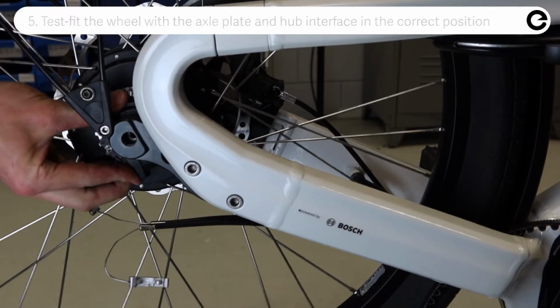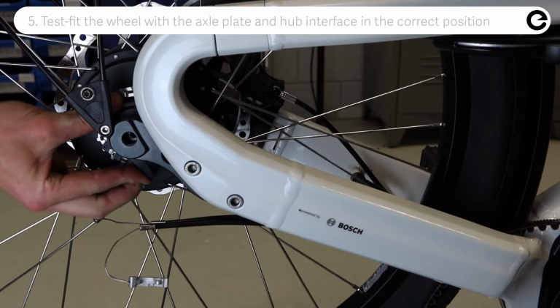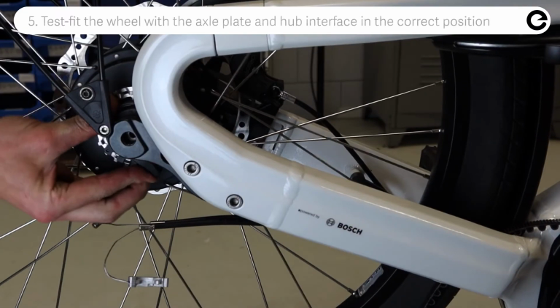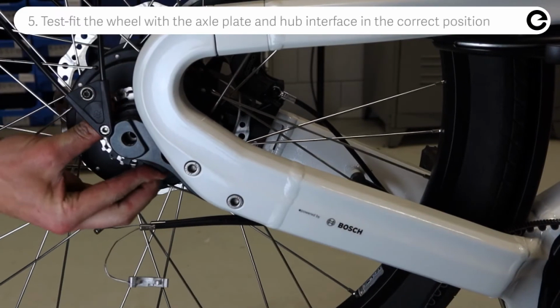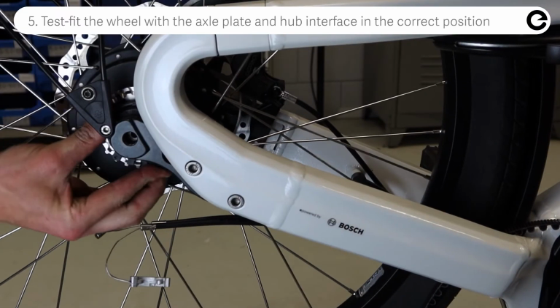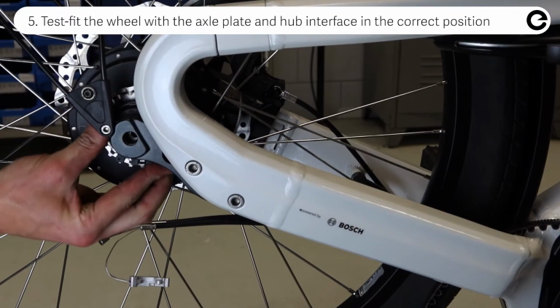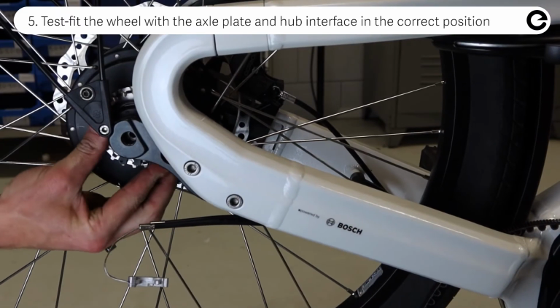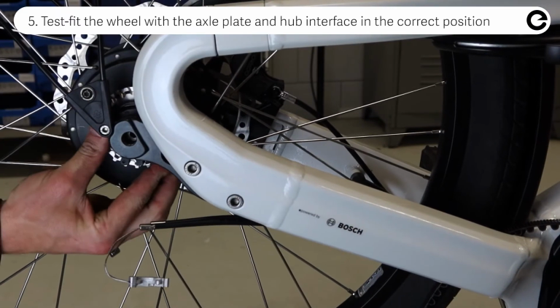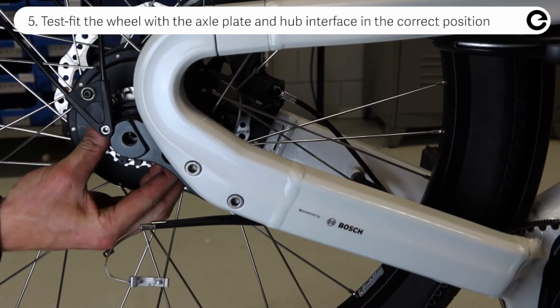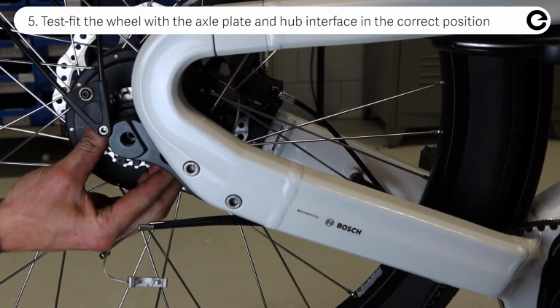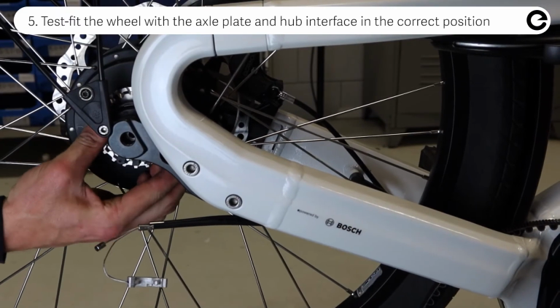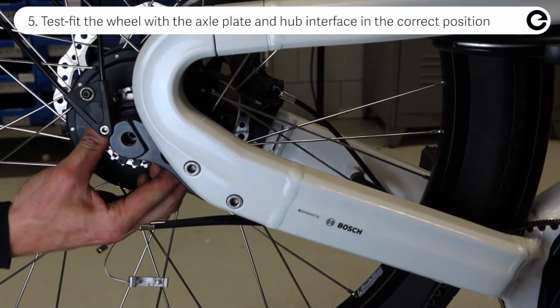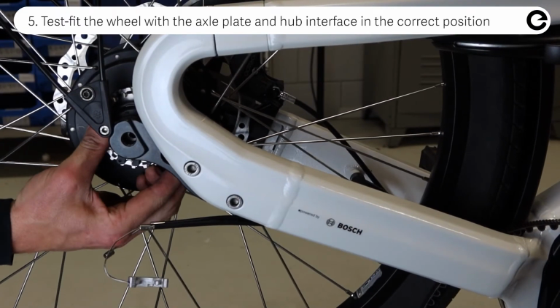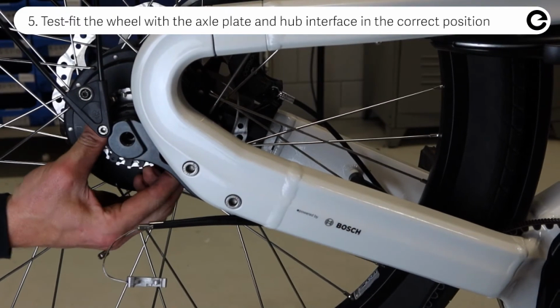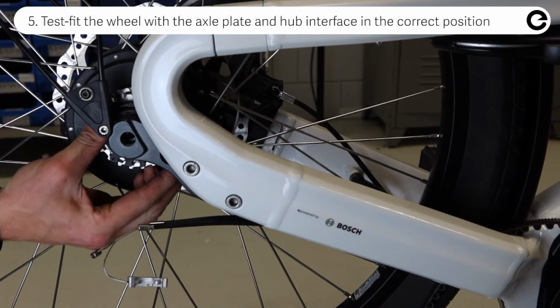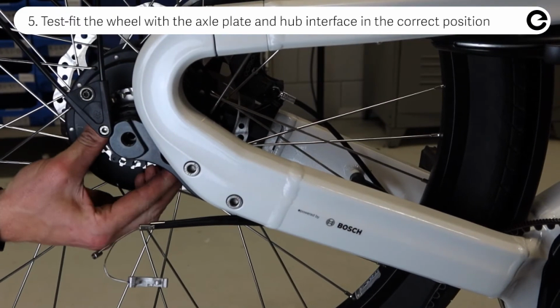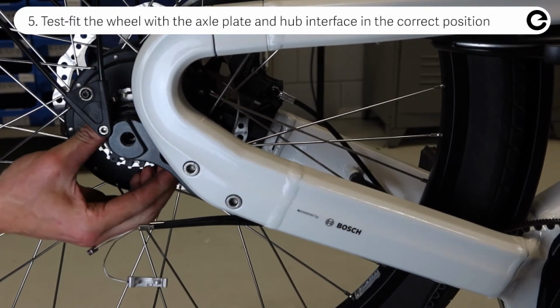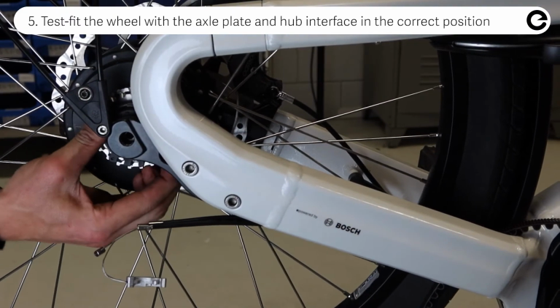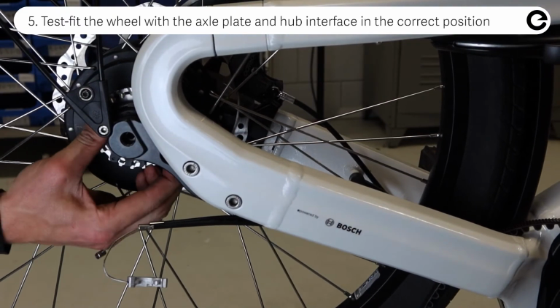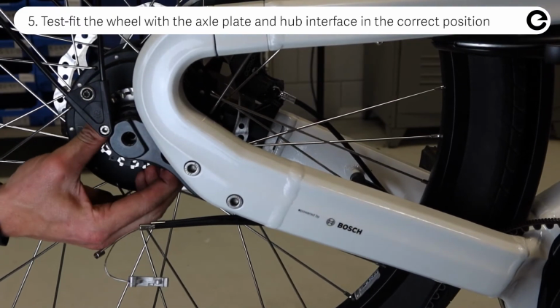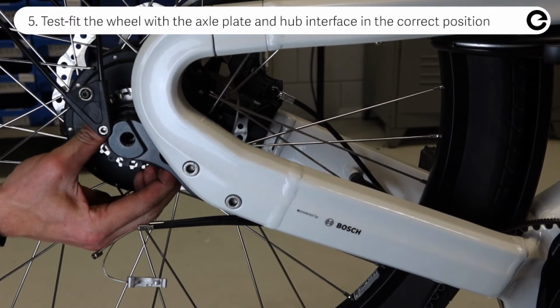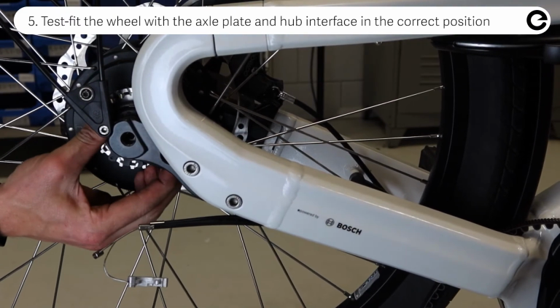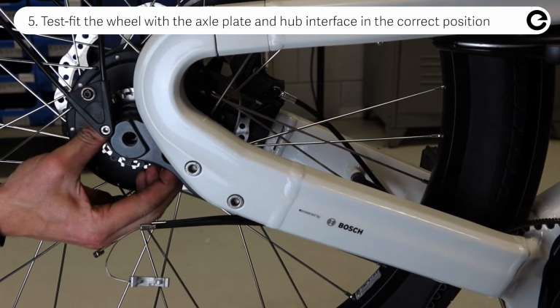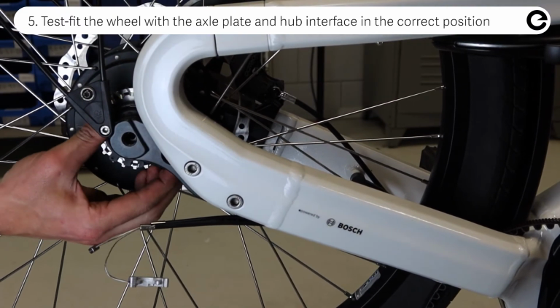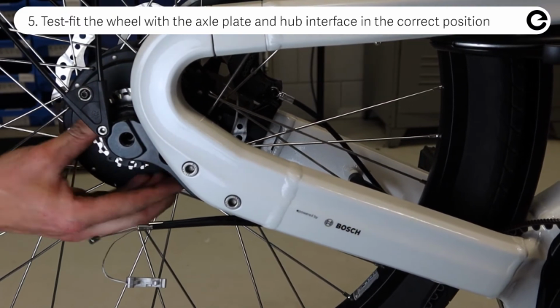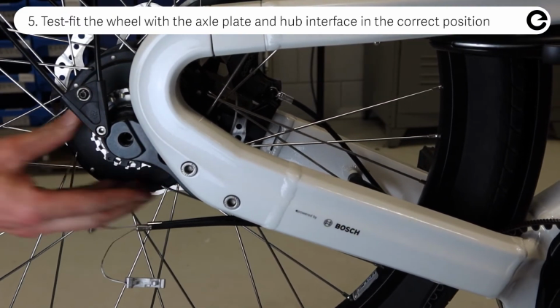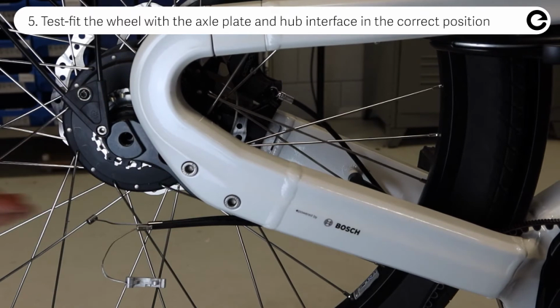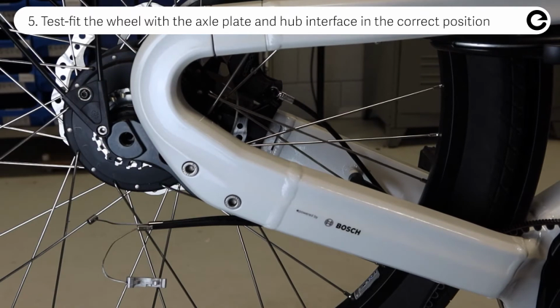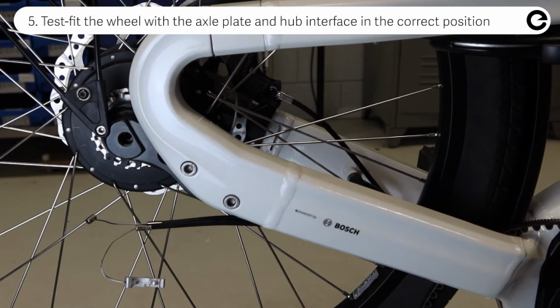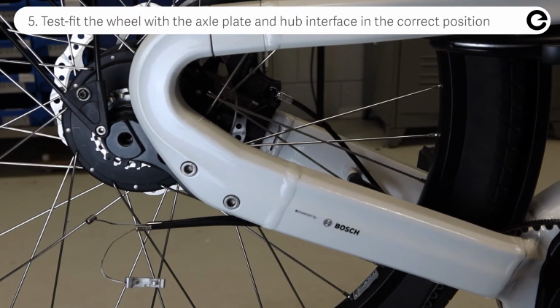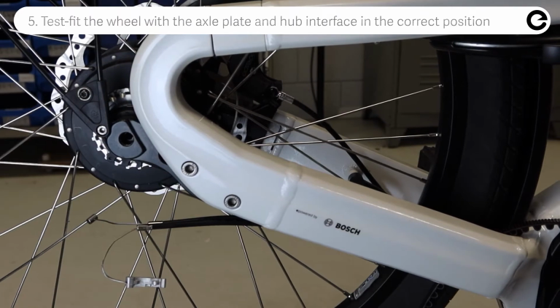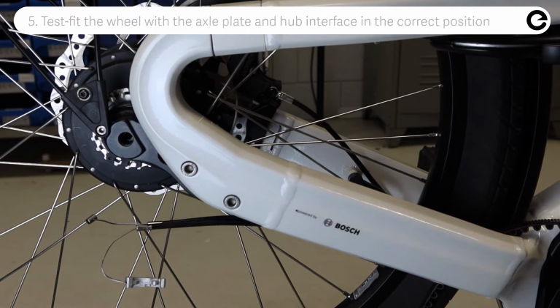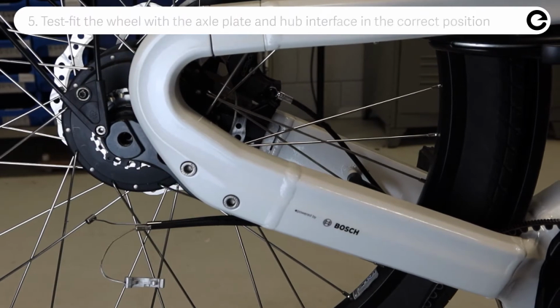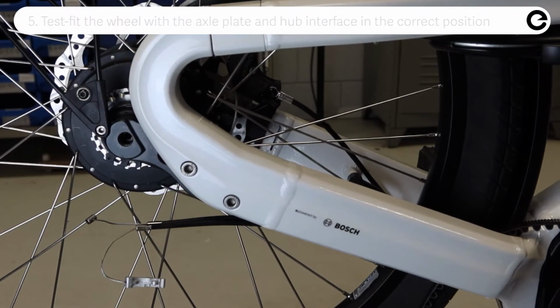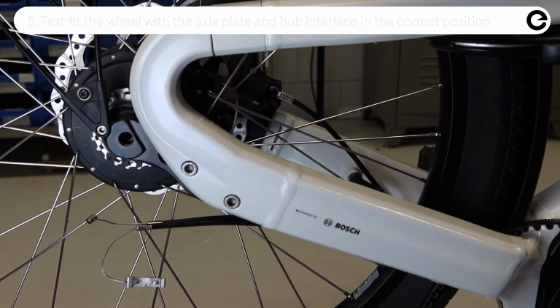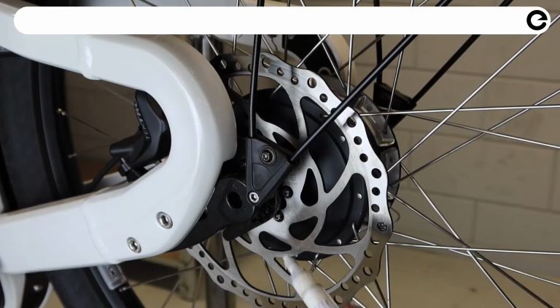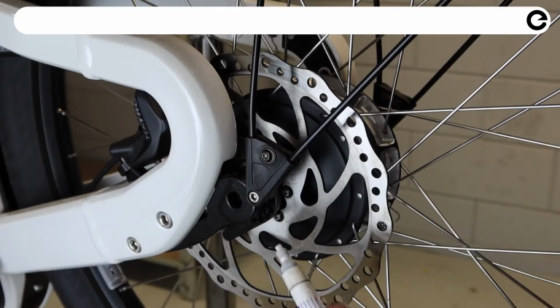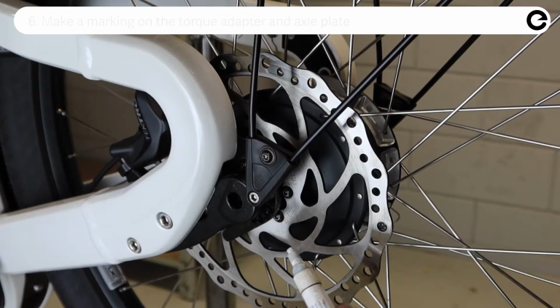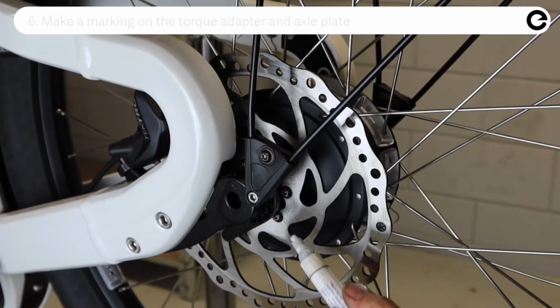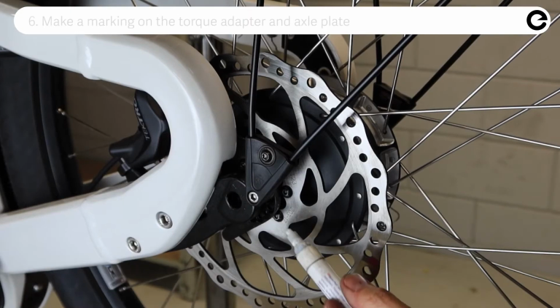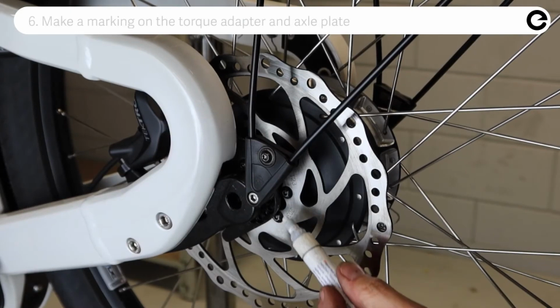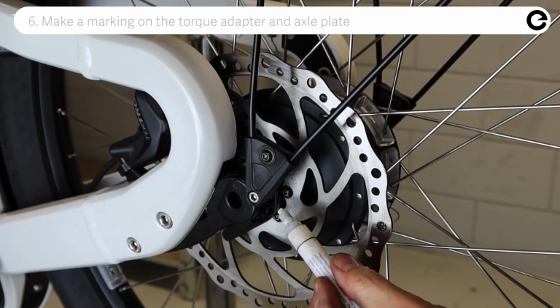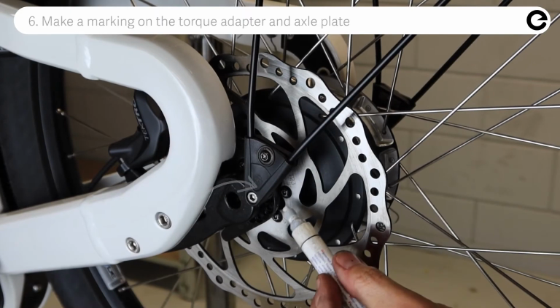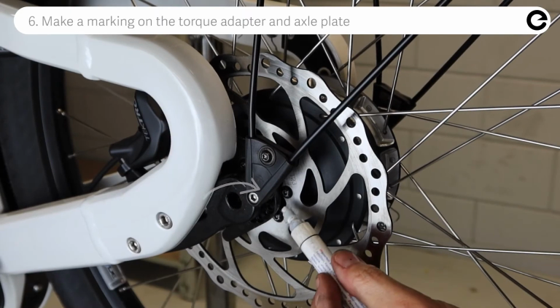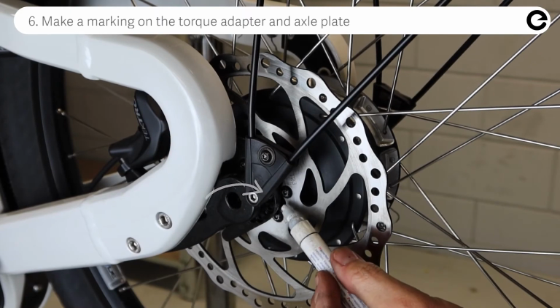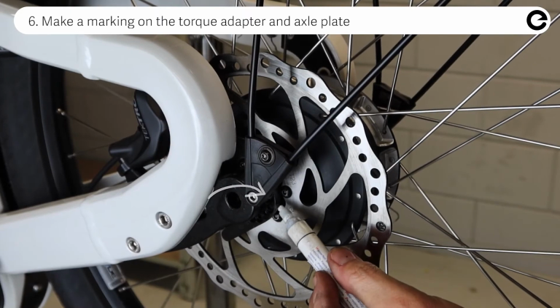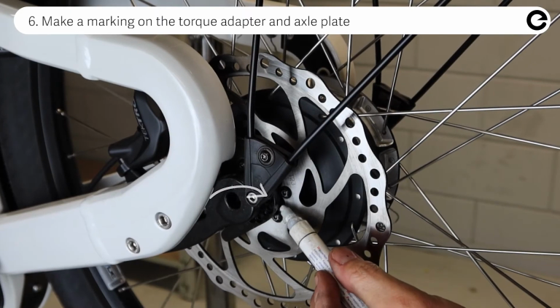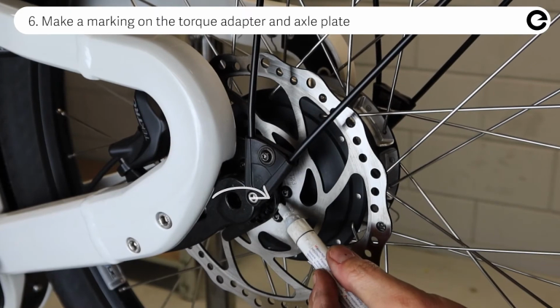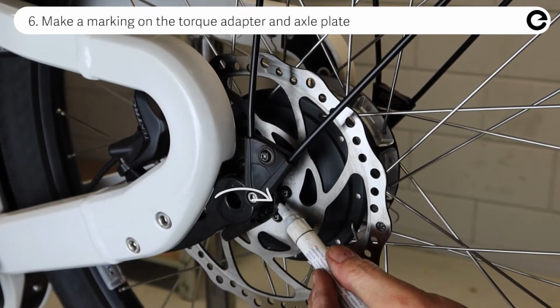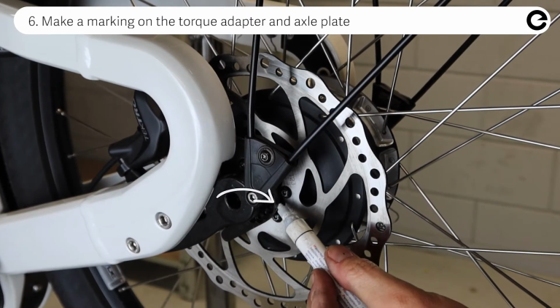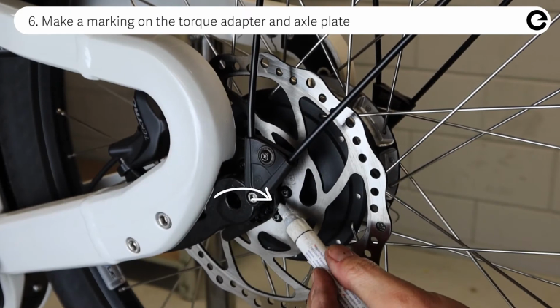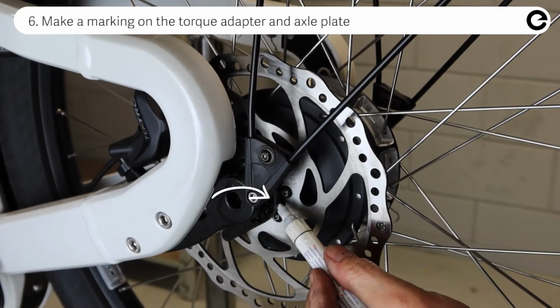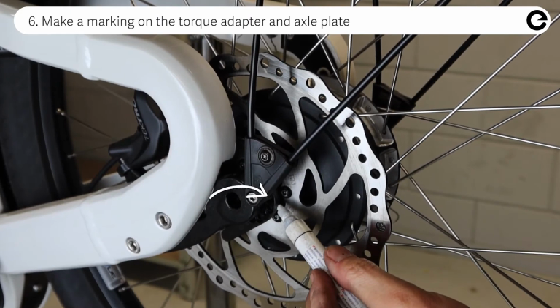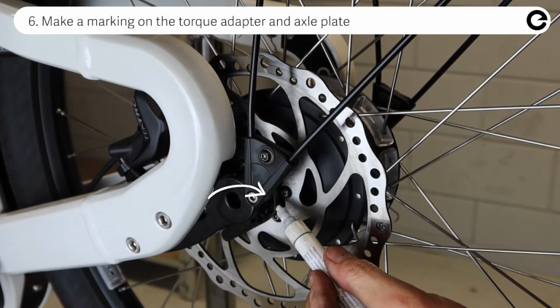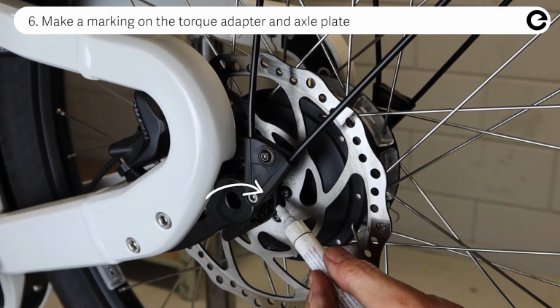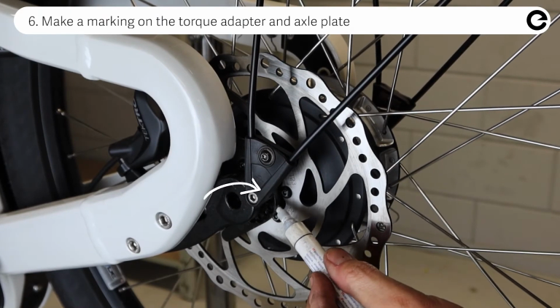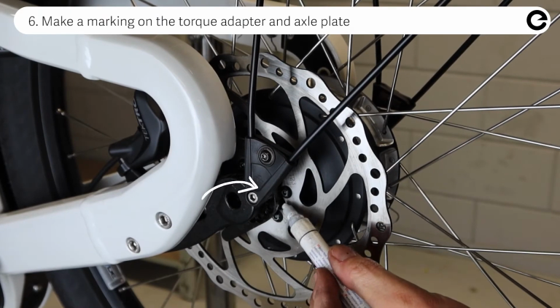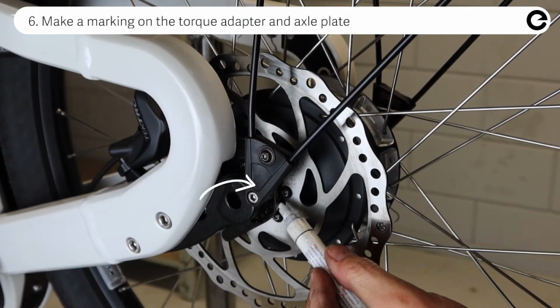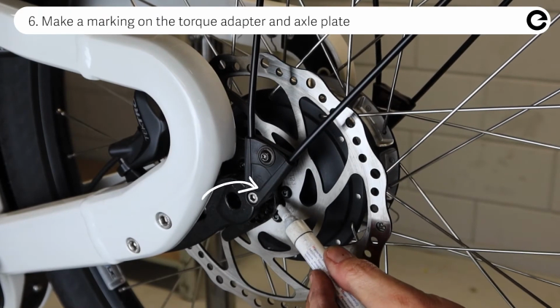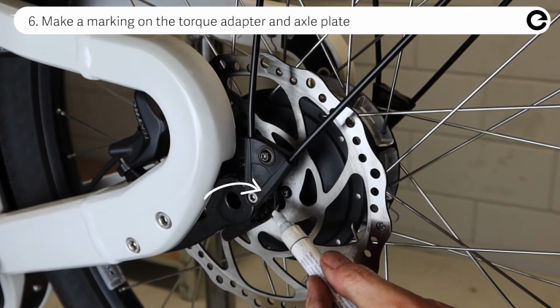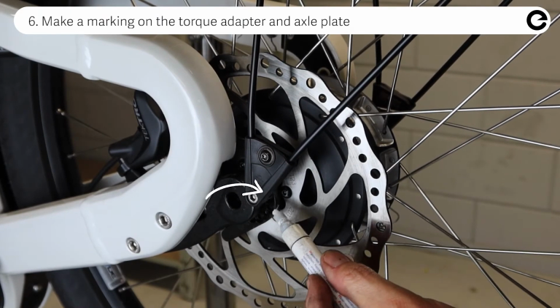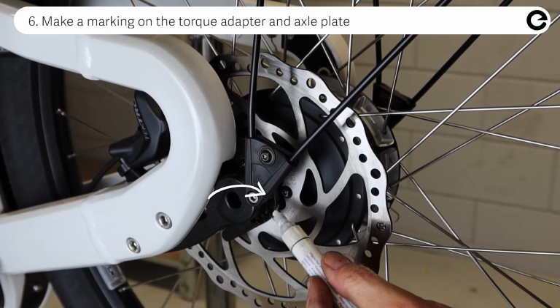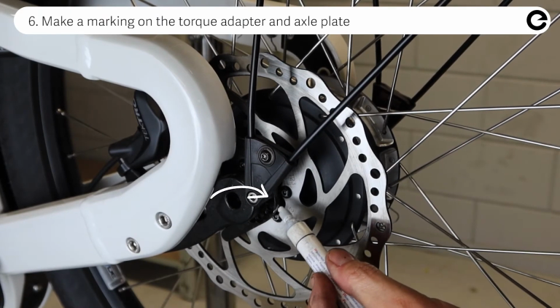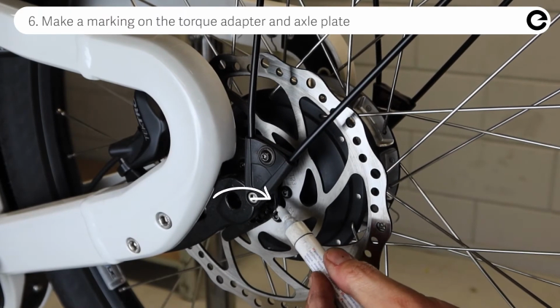Test fit the wheel with the axle plate and hub interface in the correct position, and make a marking on the torque adapter and axle plate.